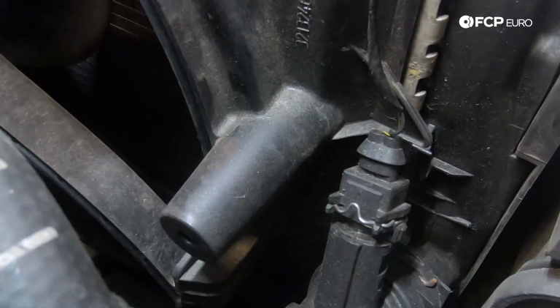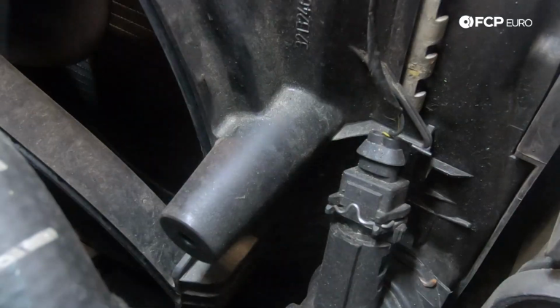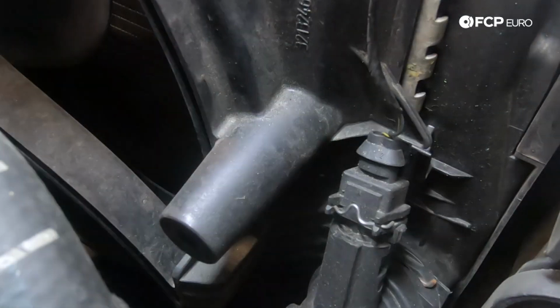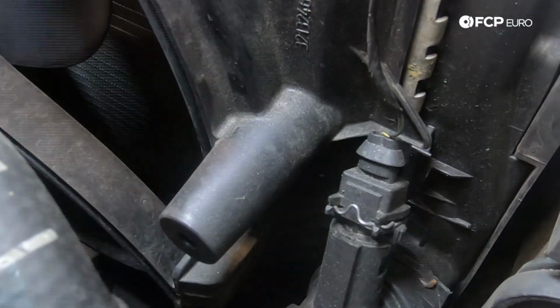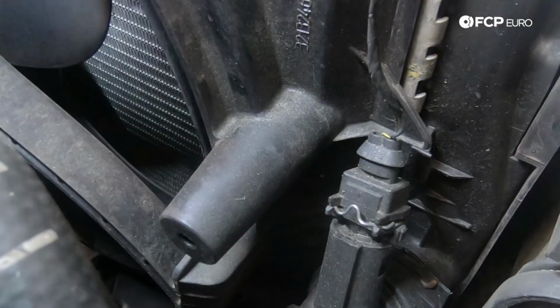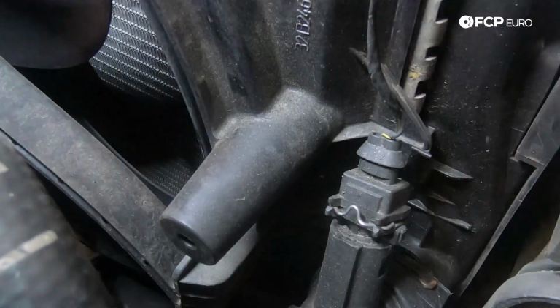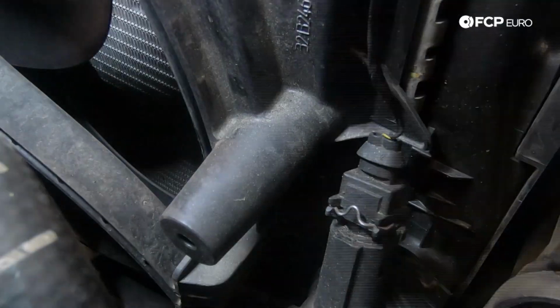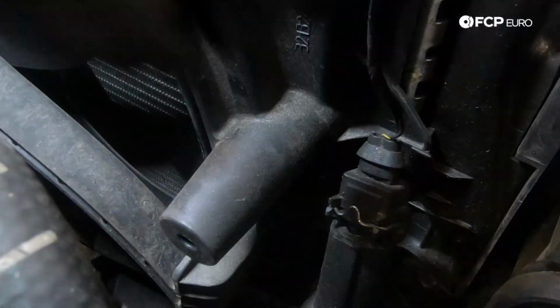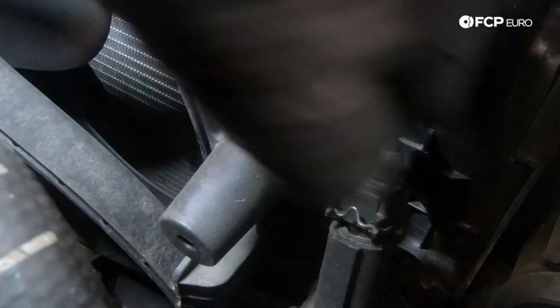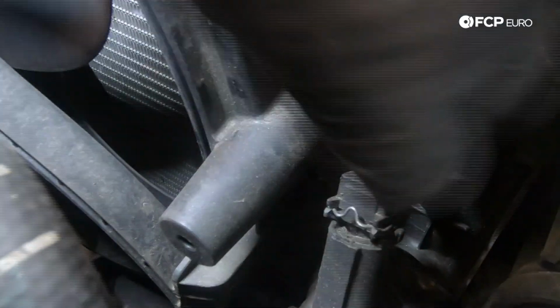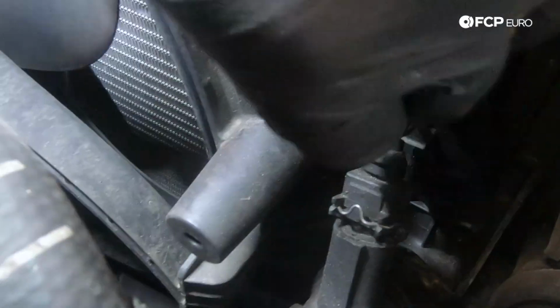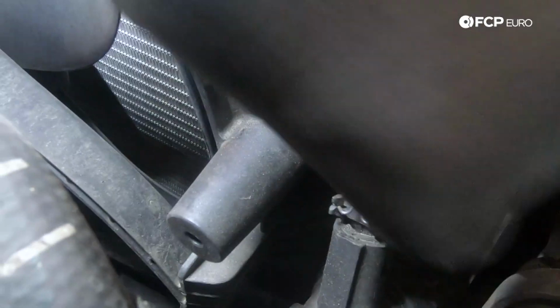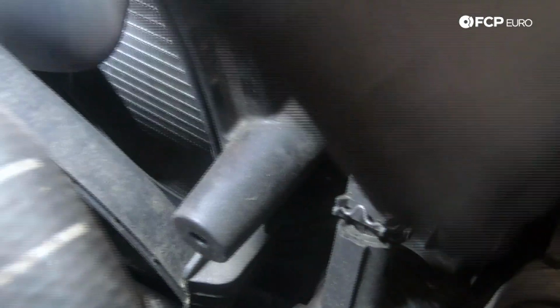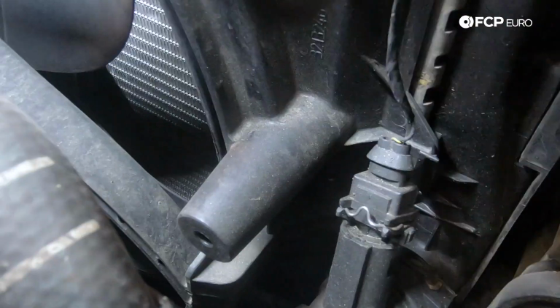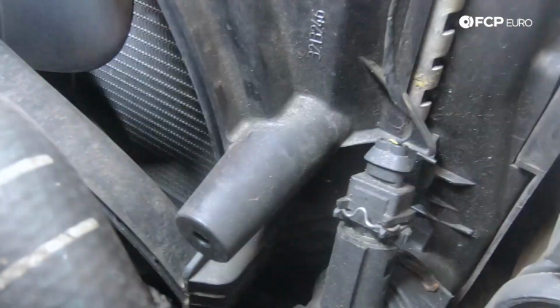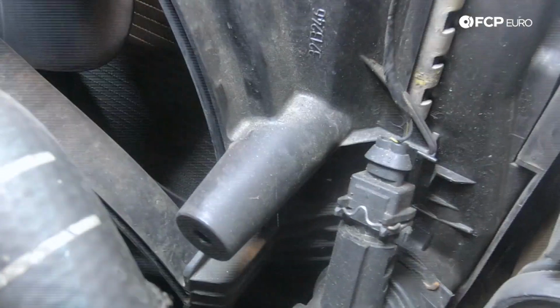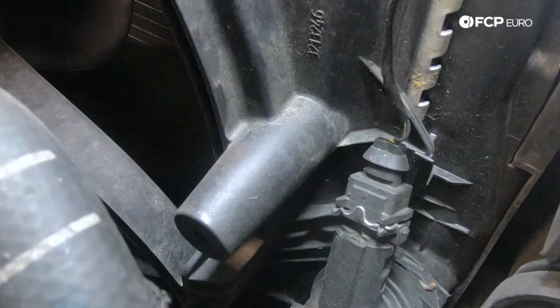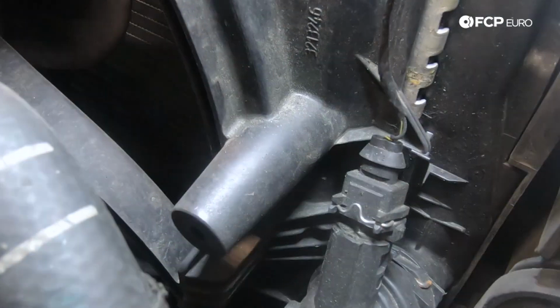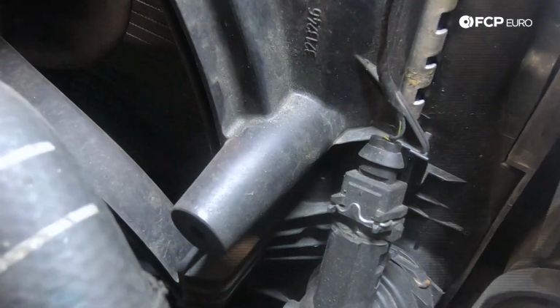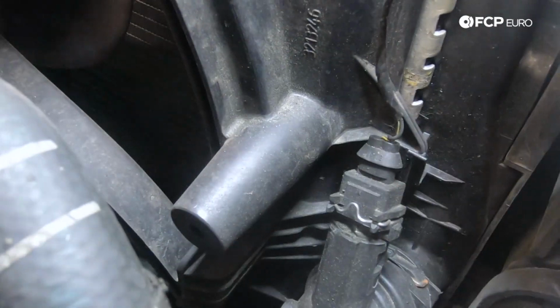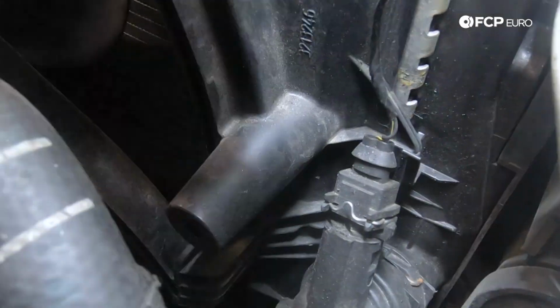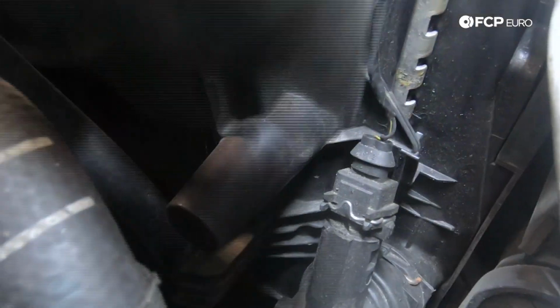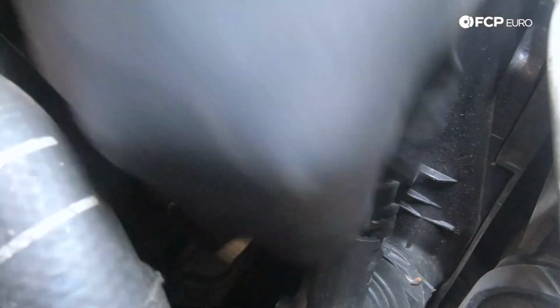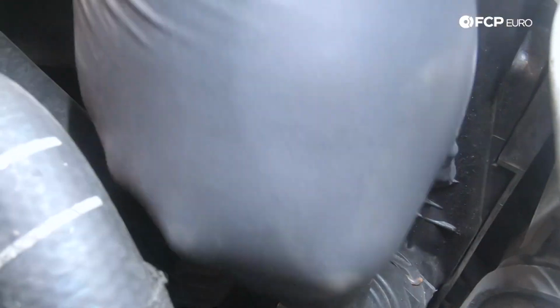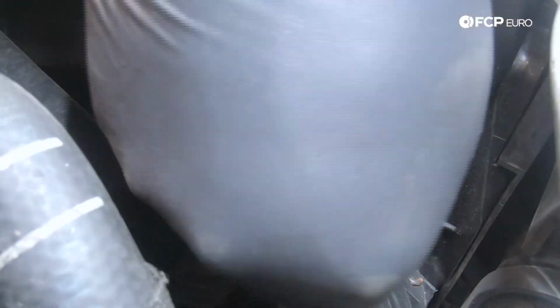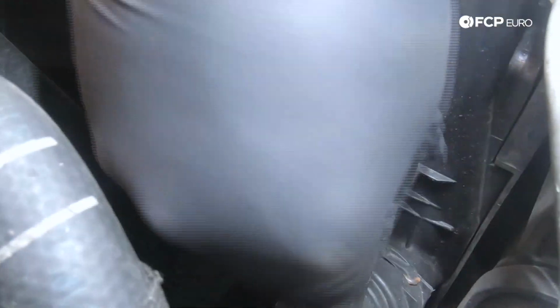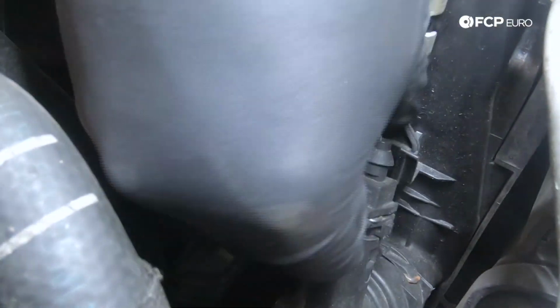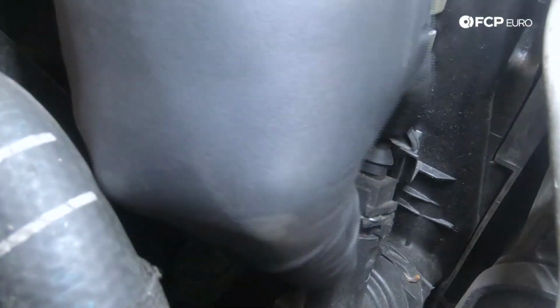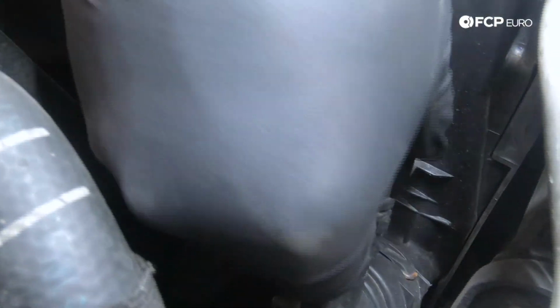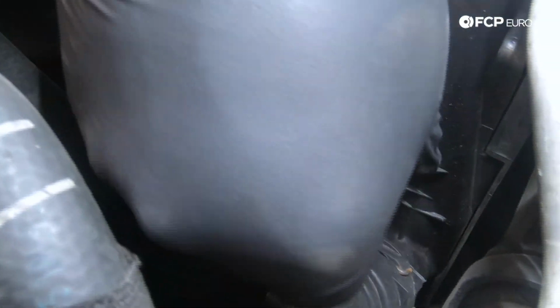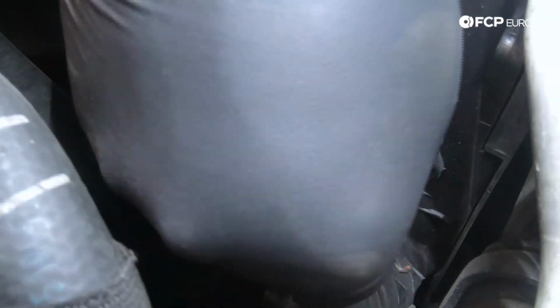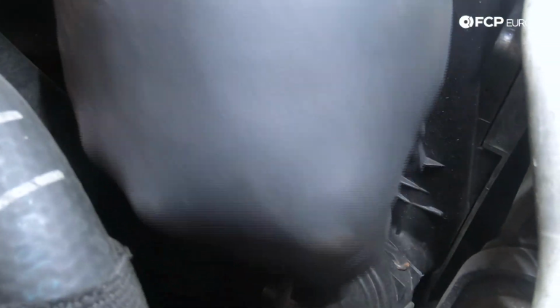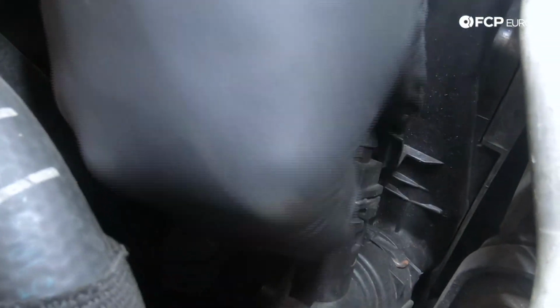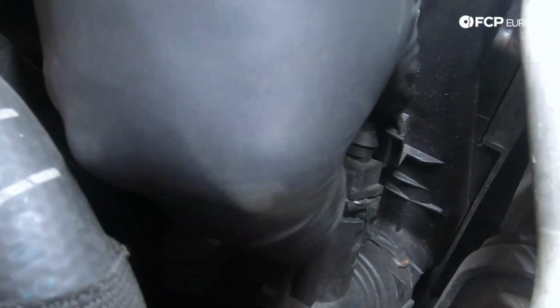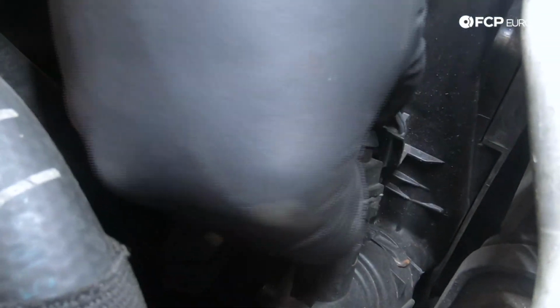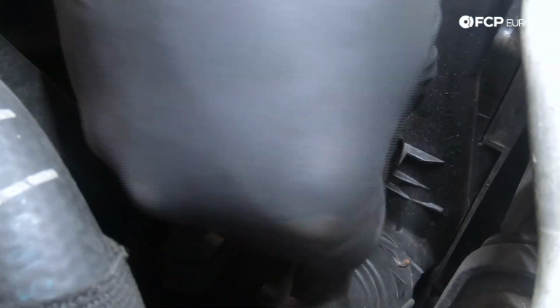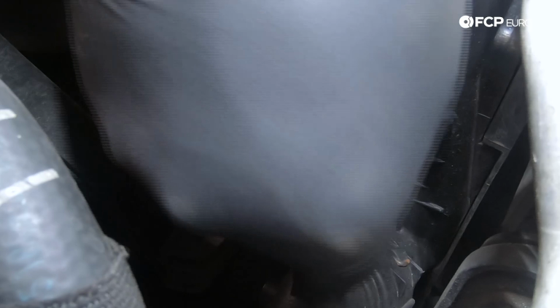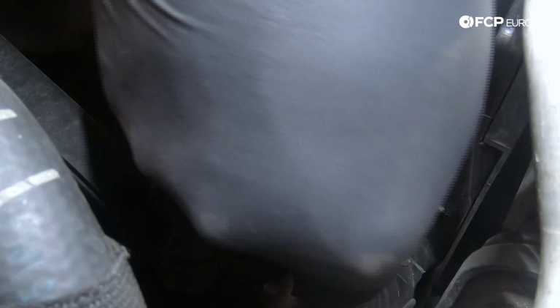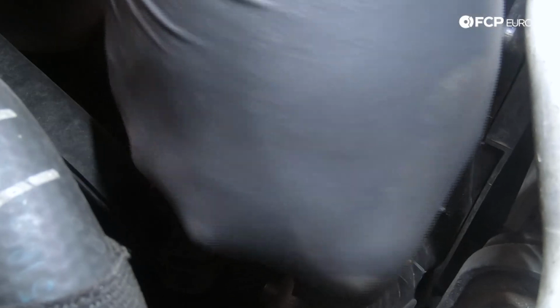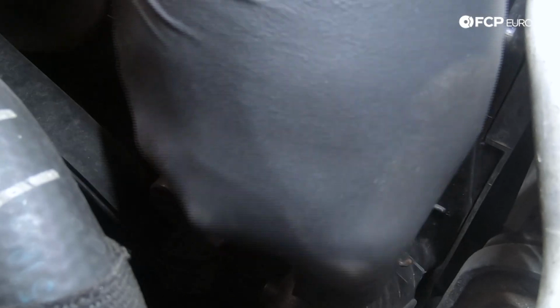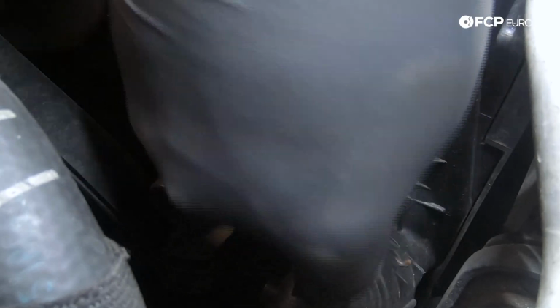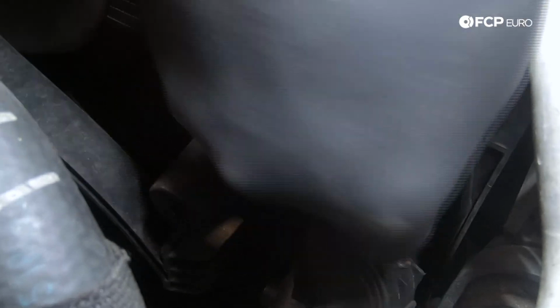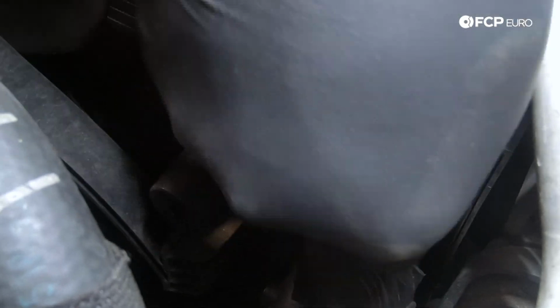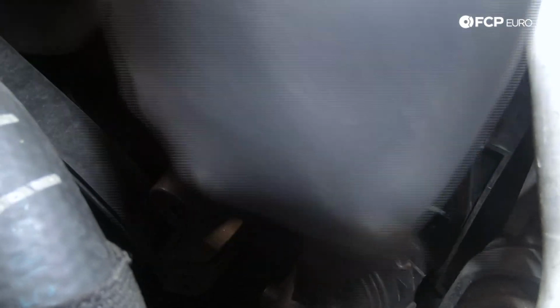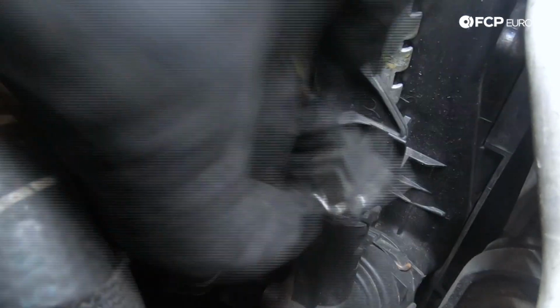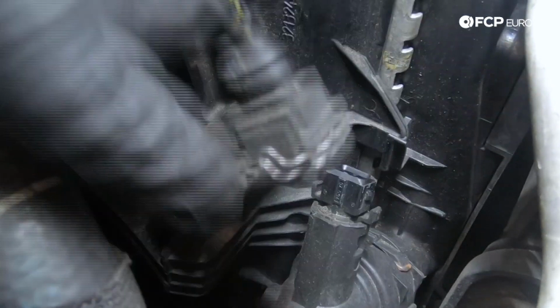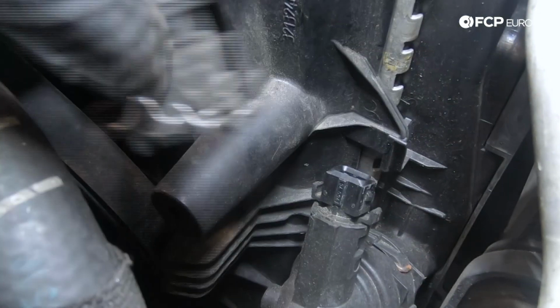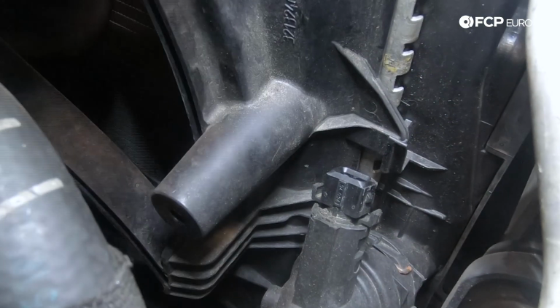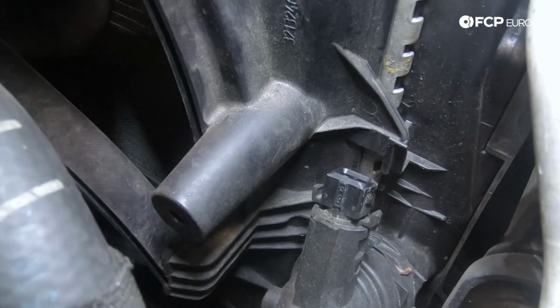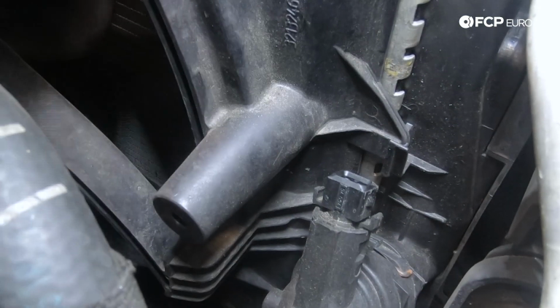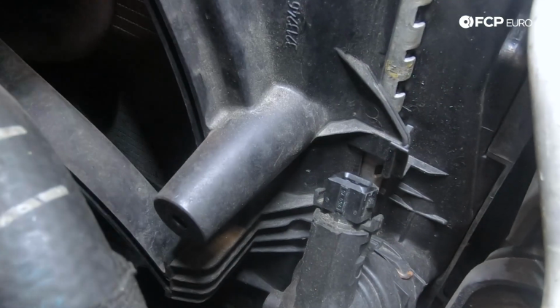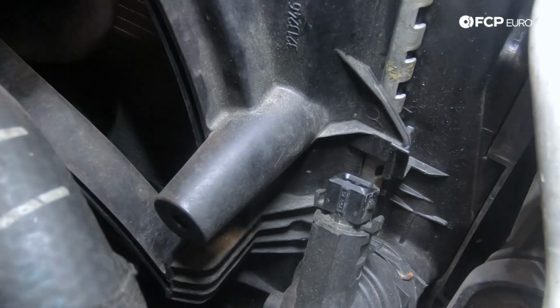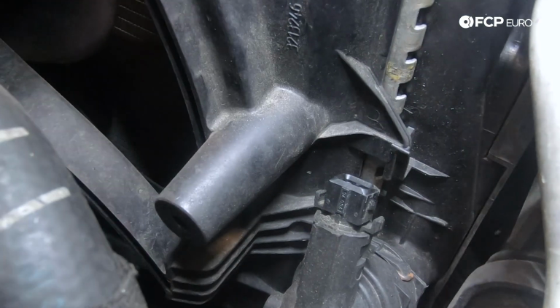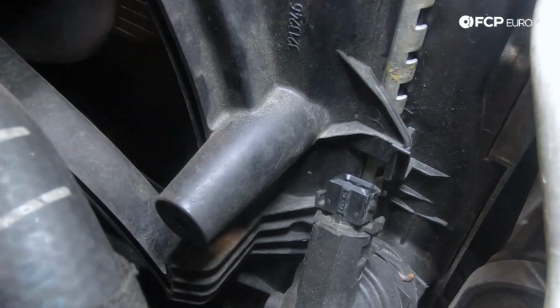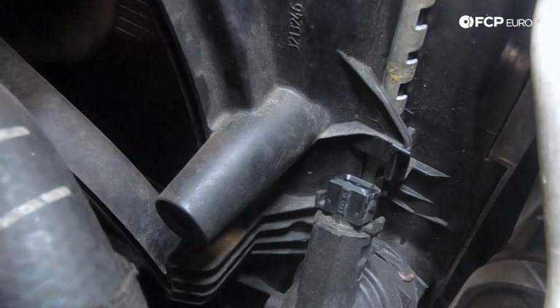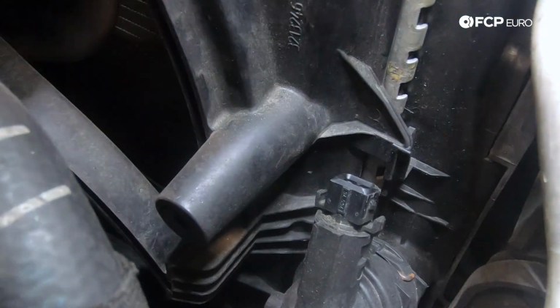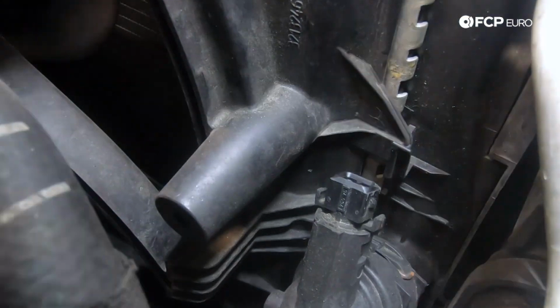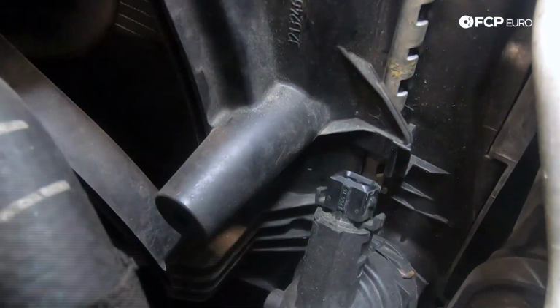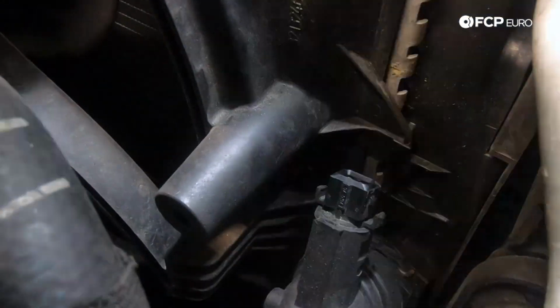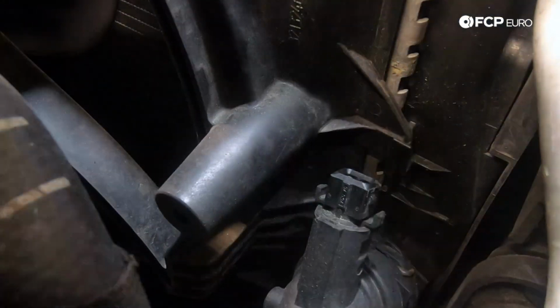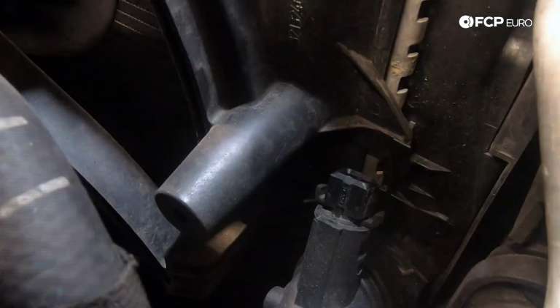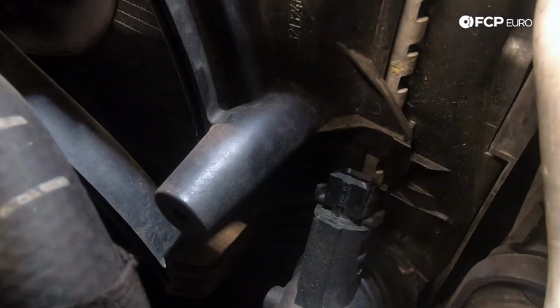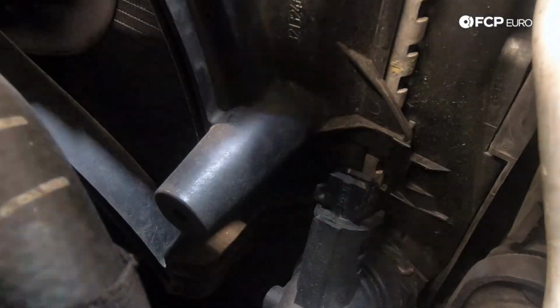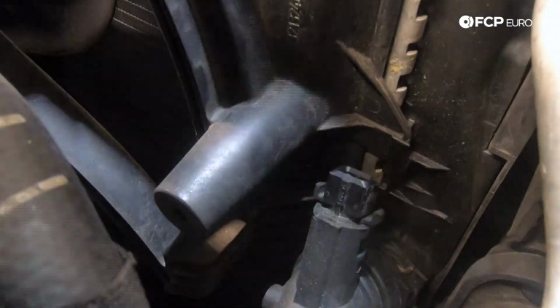This car does have newer radiator hoses — we did them last year, so the O-rings should still be in good shape. But when pulling off original lines, the O-rings are often toasted, and if you put it back on you'll have a potential leak. We also have the lower line and a fan switch to disconnect before removing the fan shroud. Press on the electrical connector clip and pull it out.